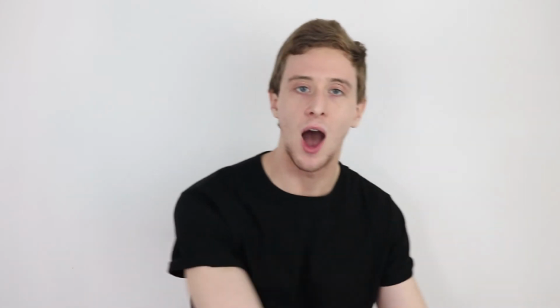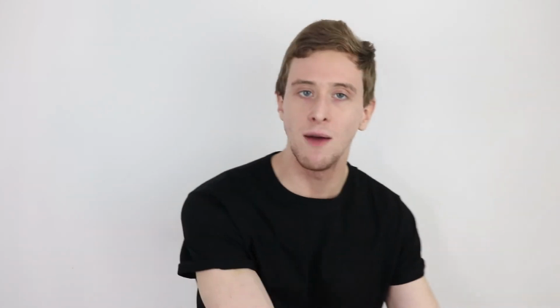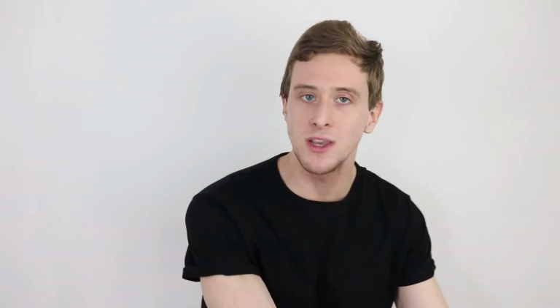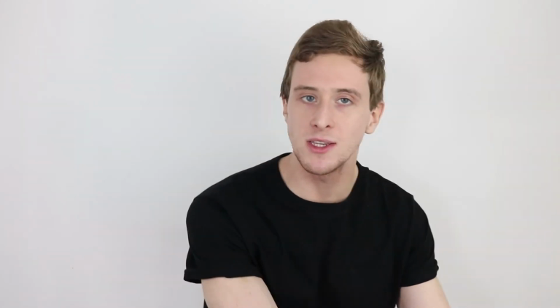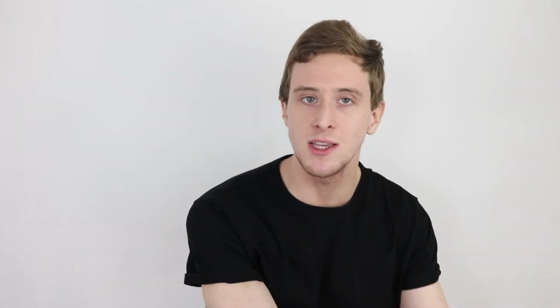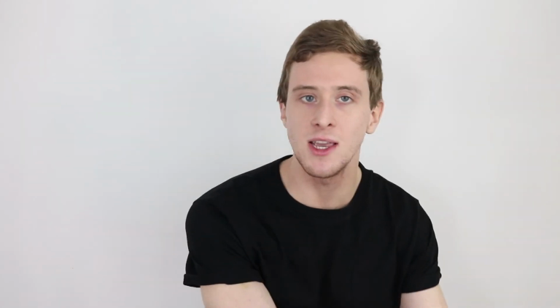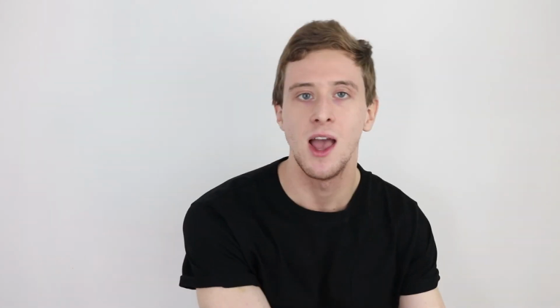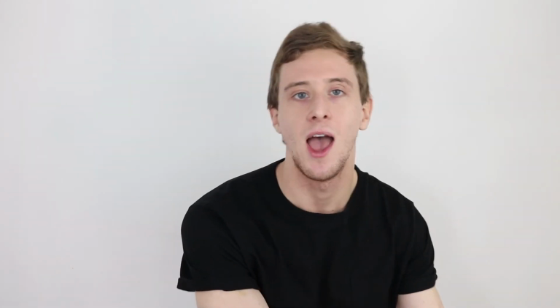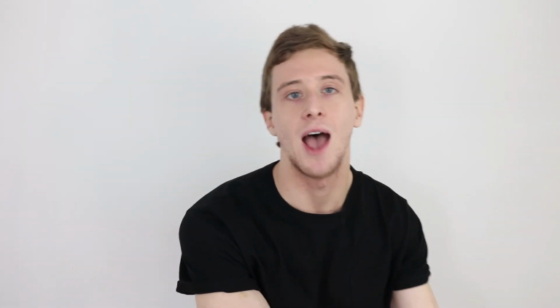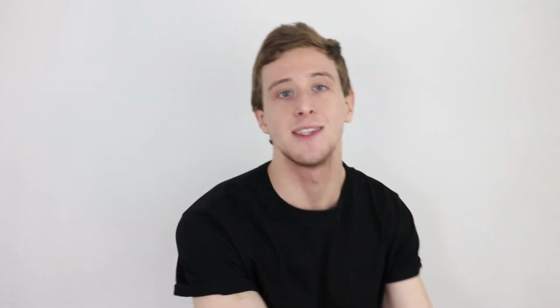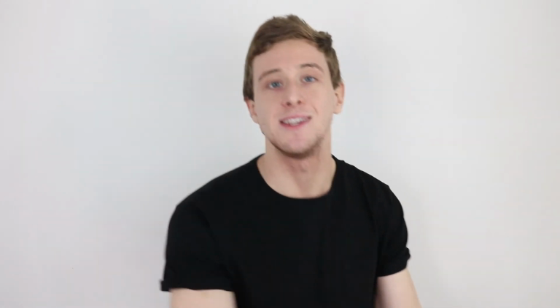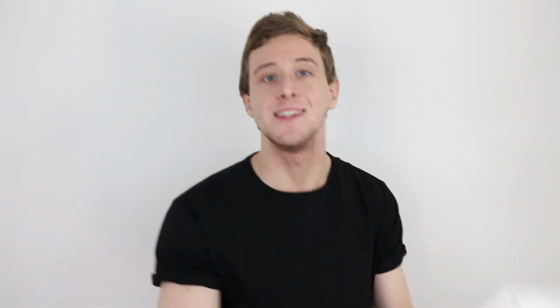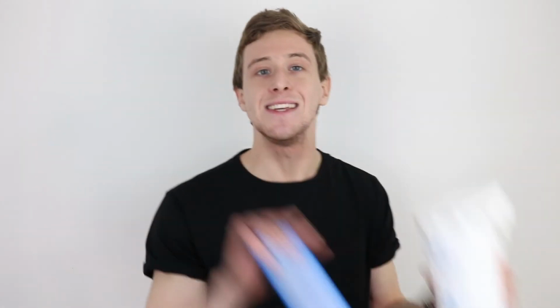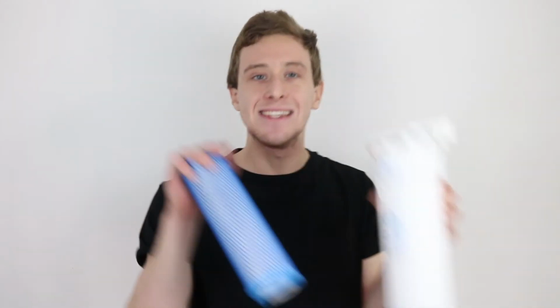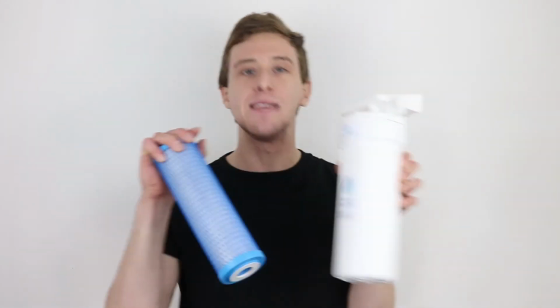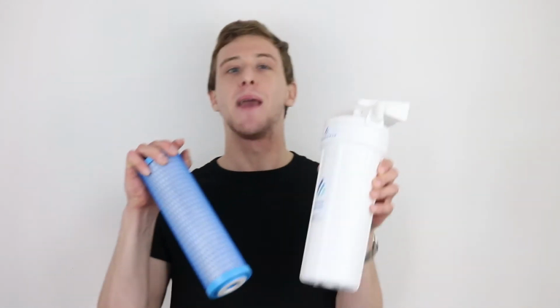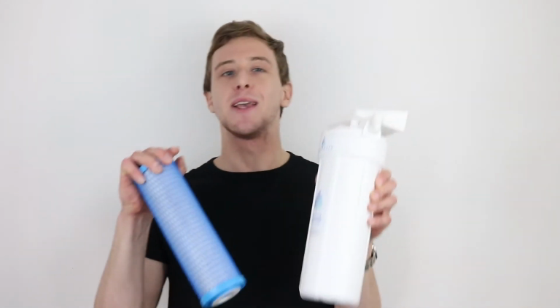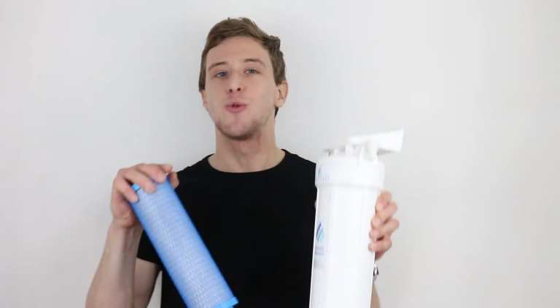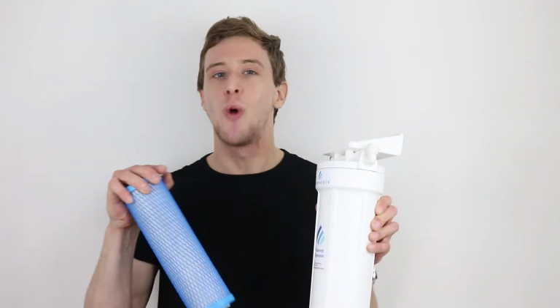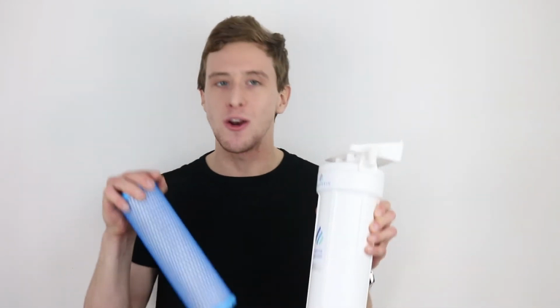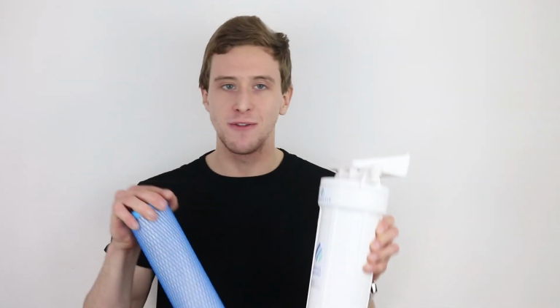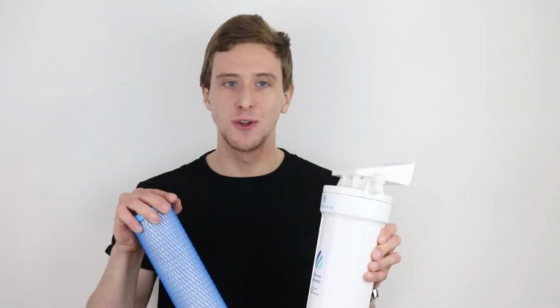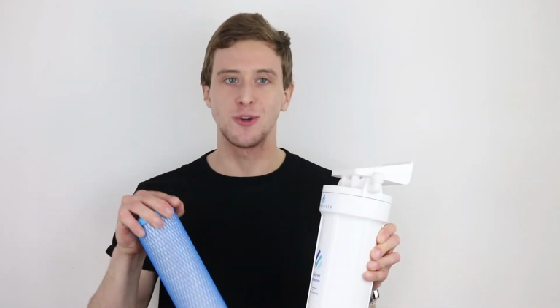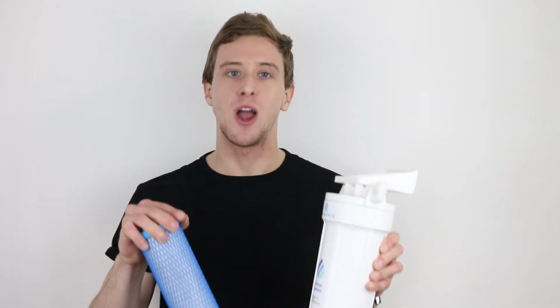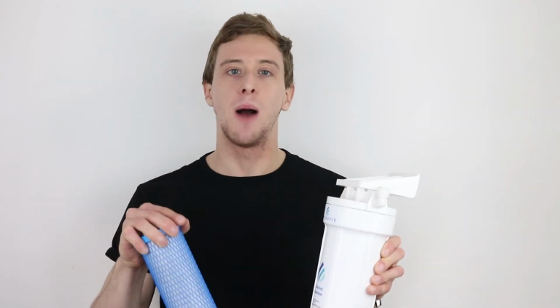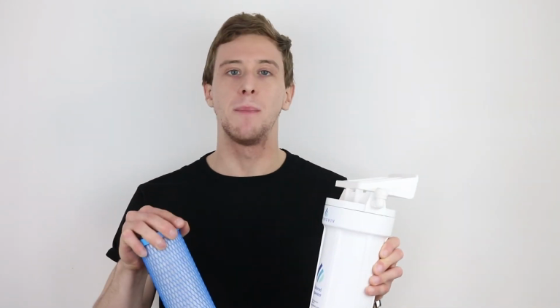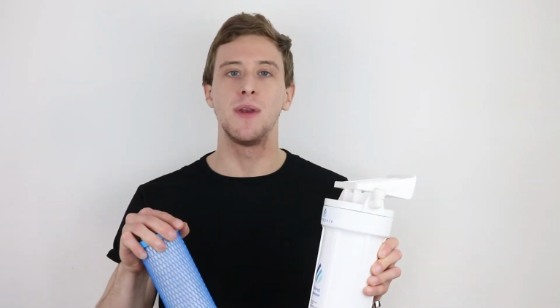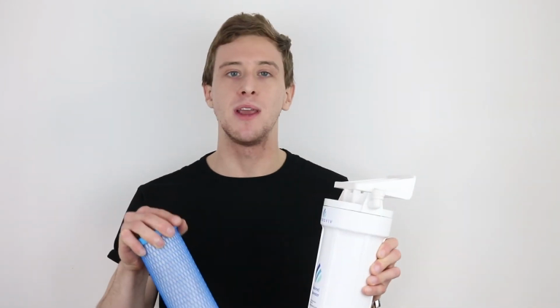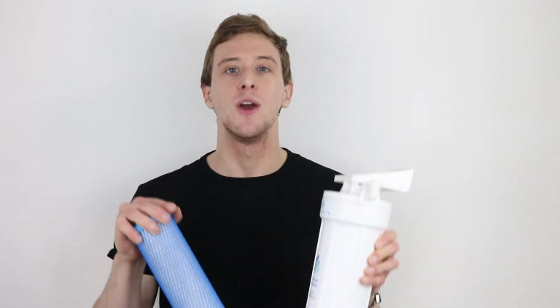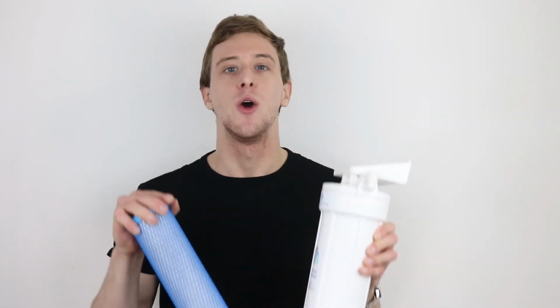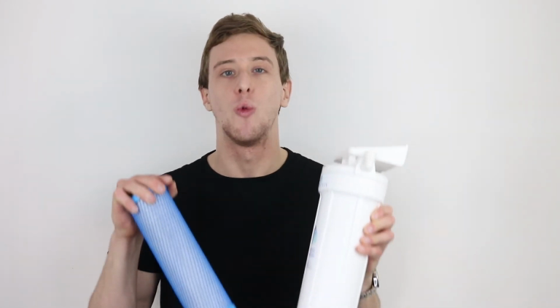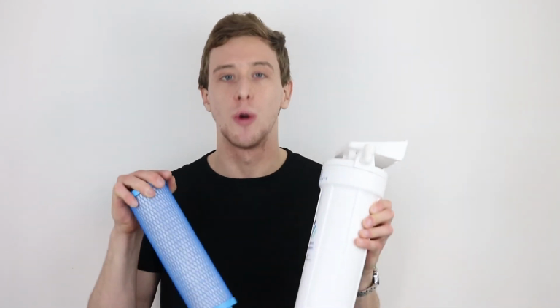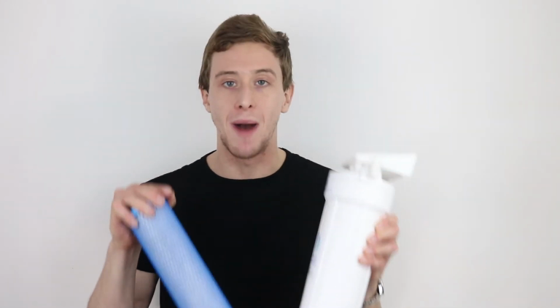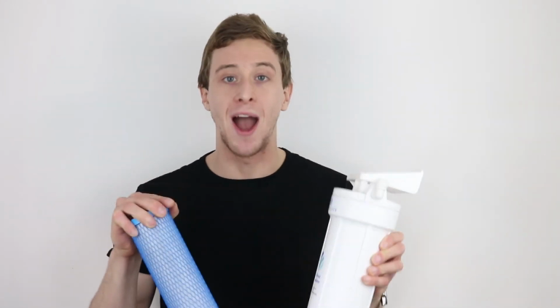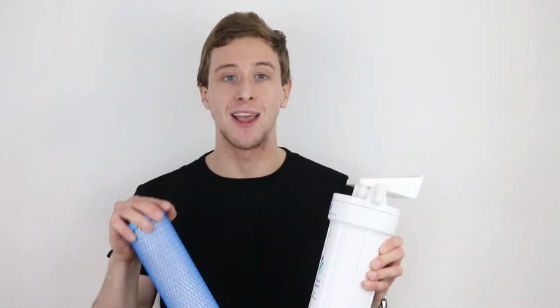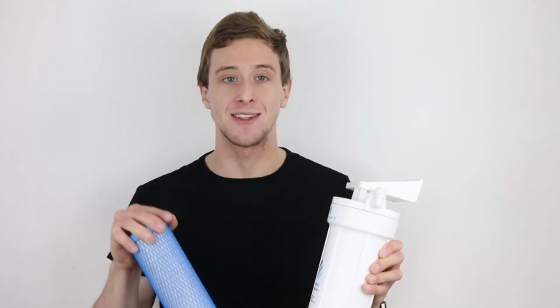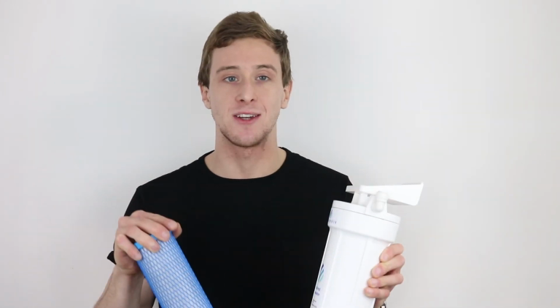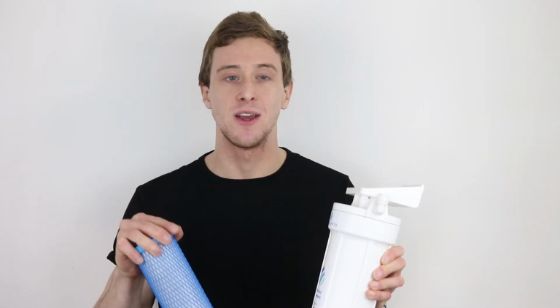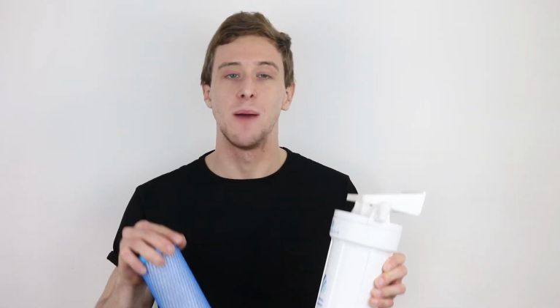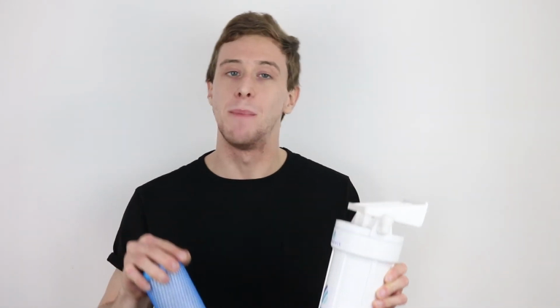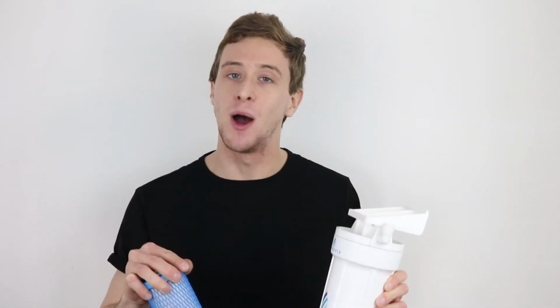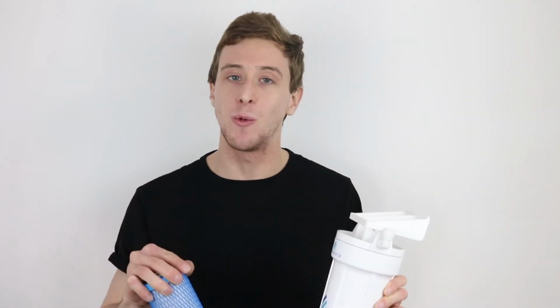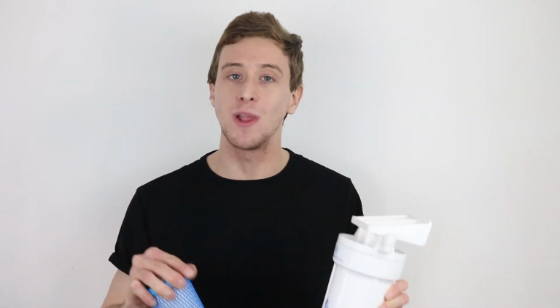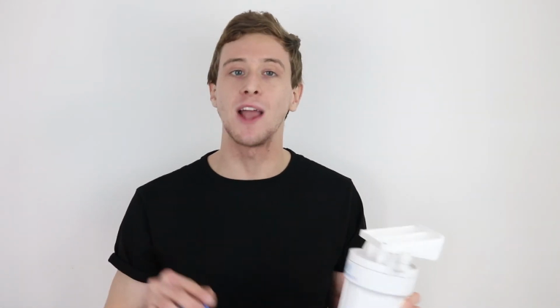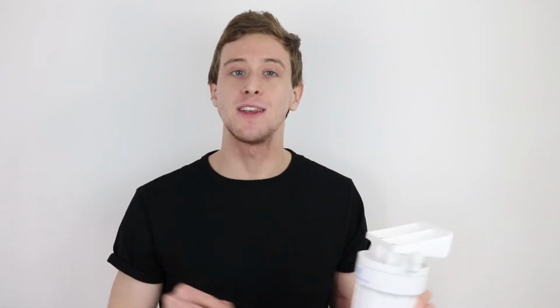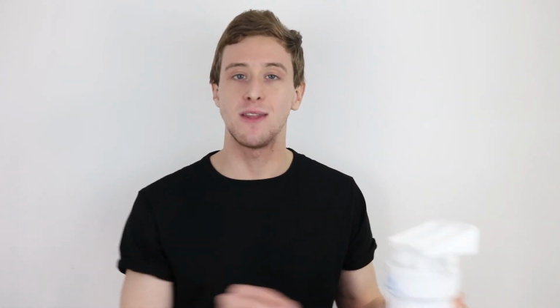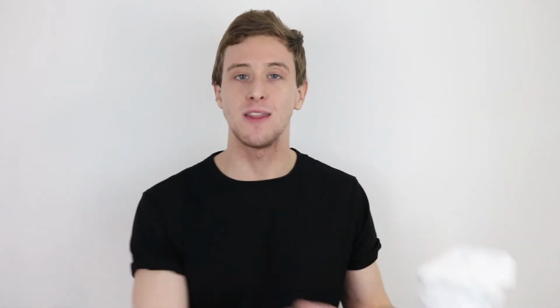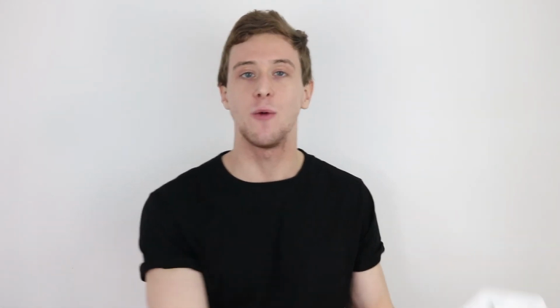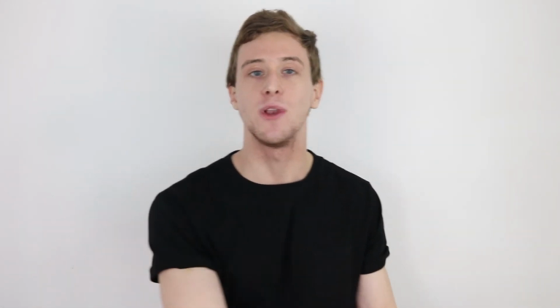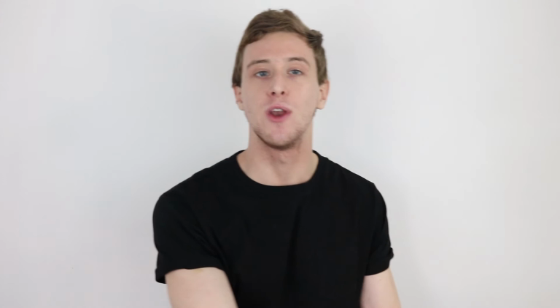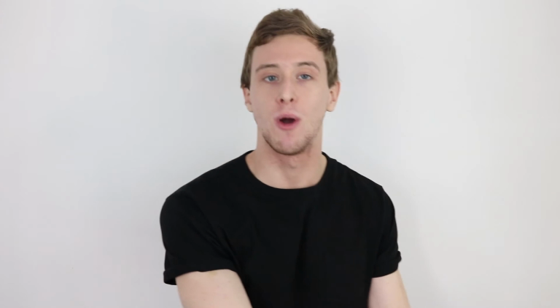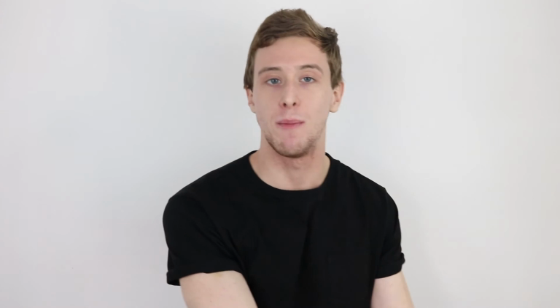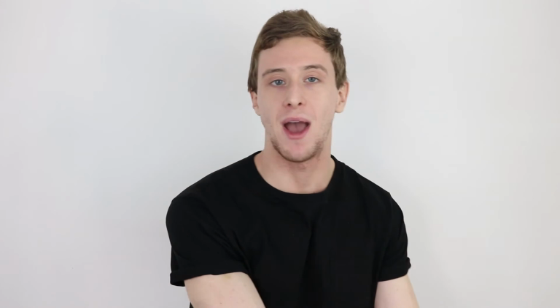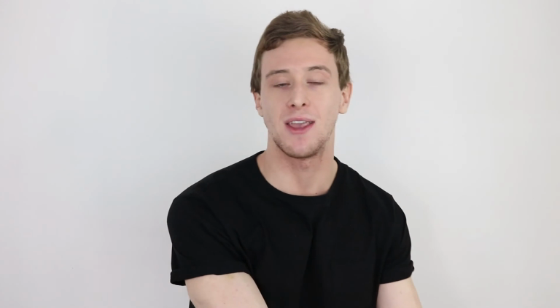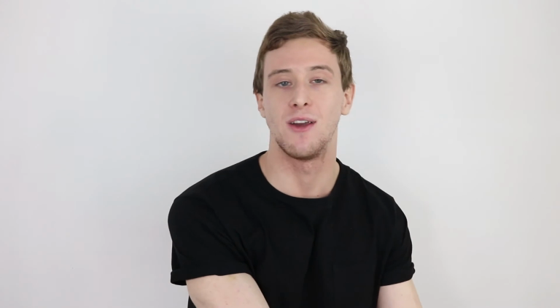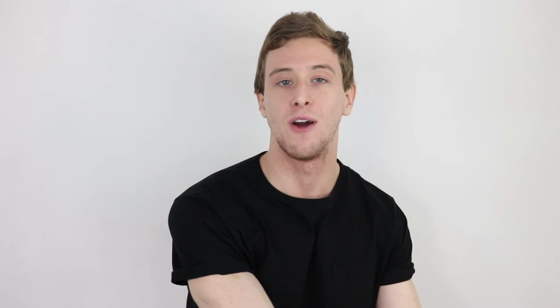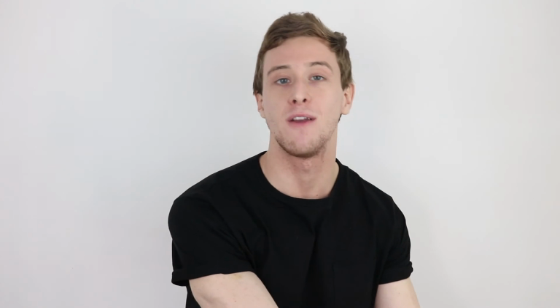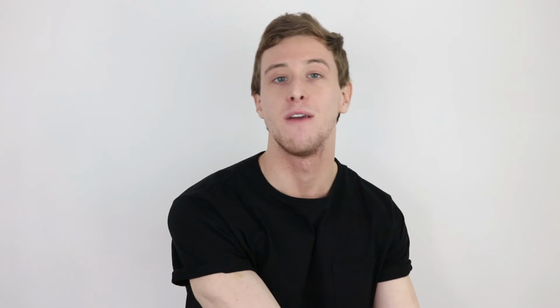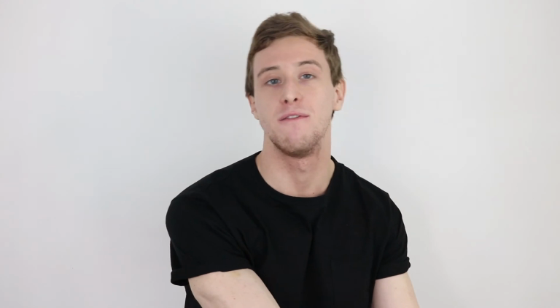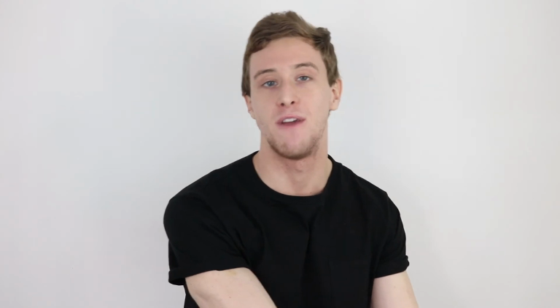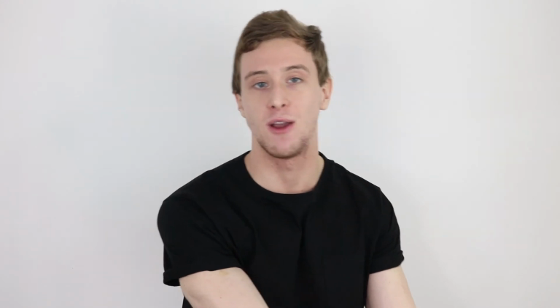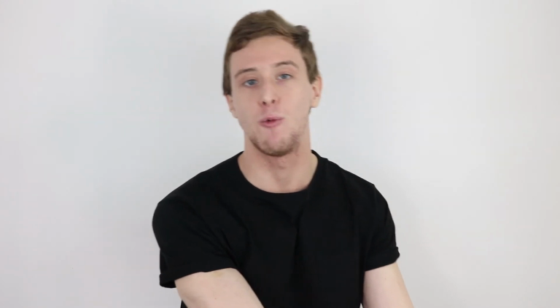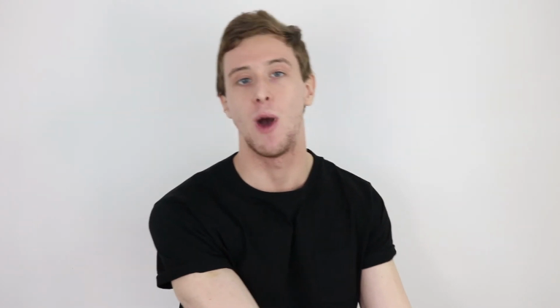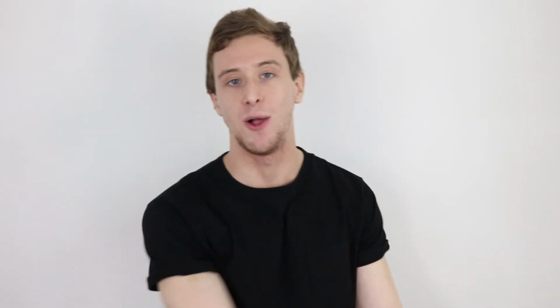Obviously, as a DC-based water filter company, we're biased. But we like to think that we know our backyard very well.